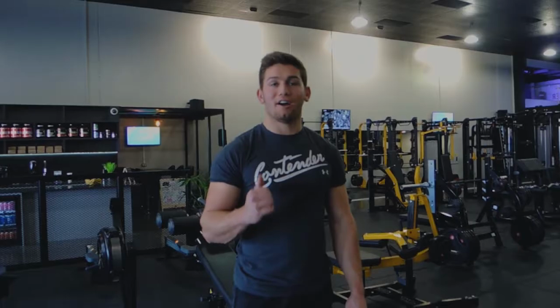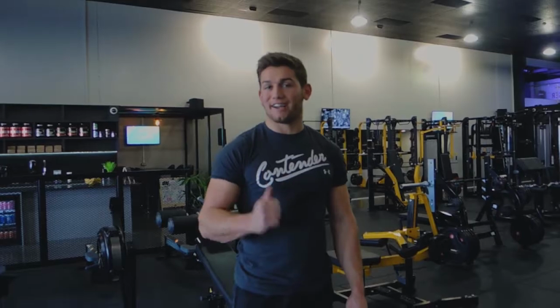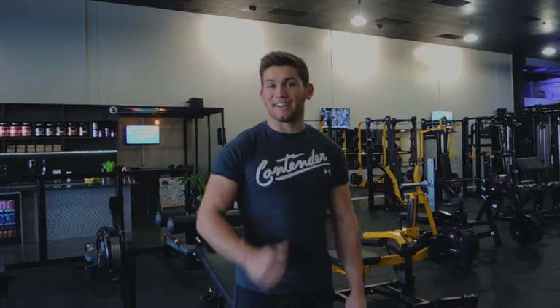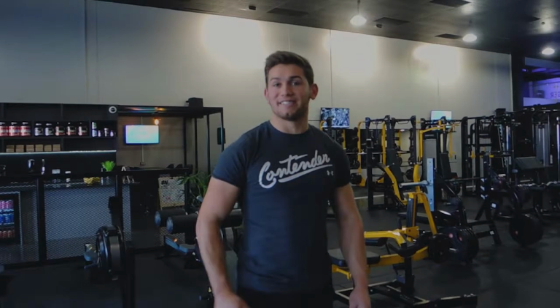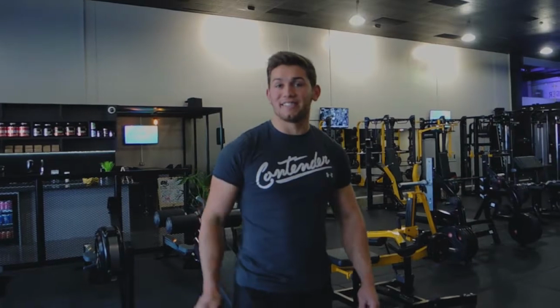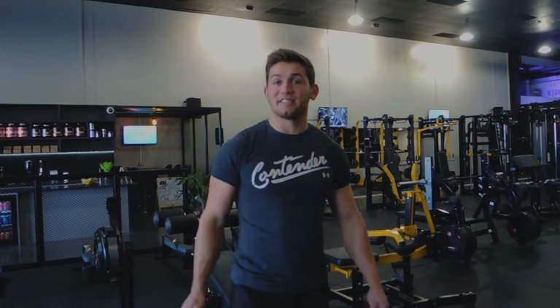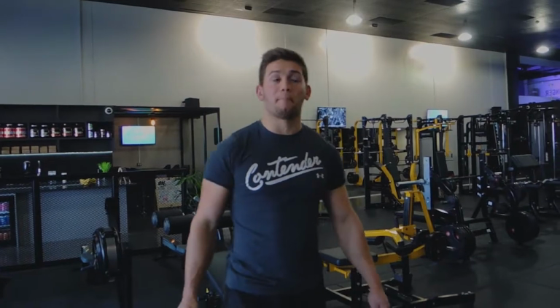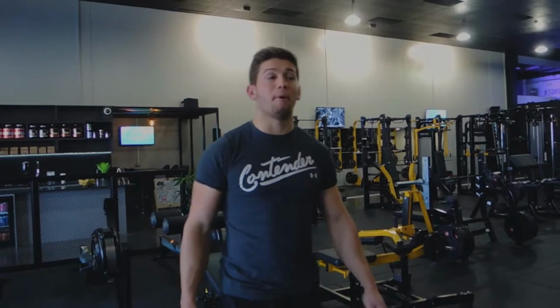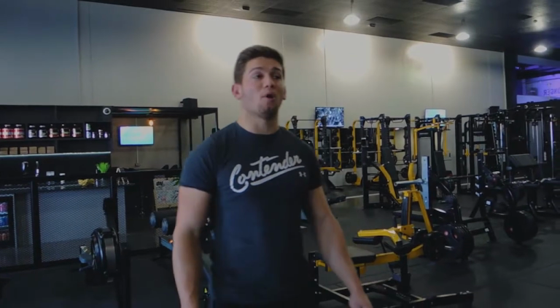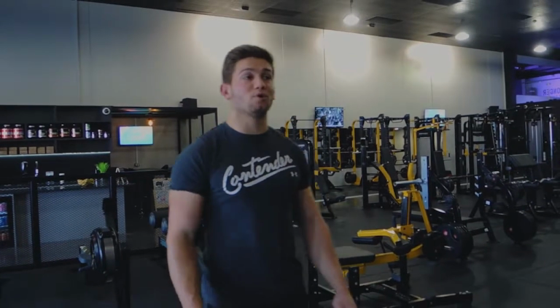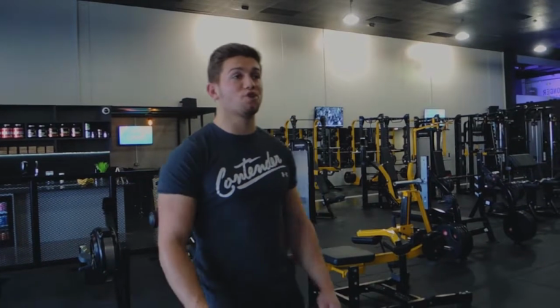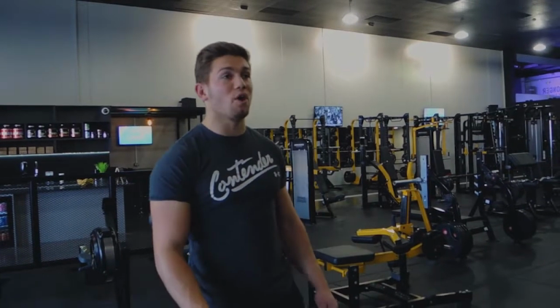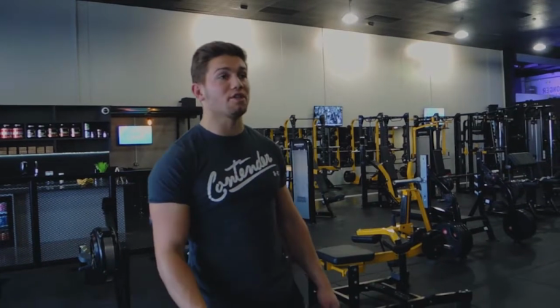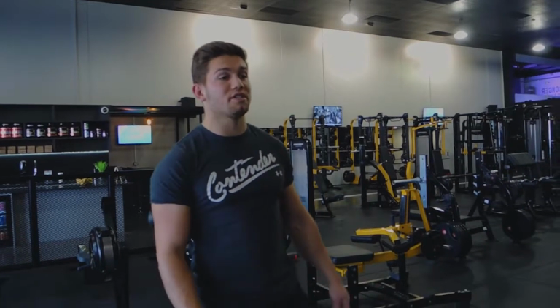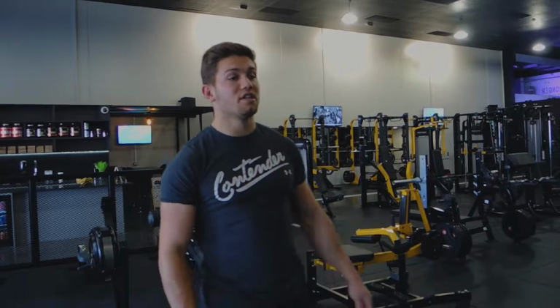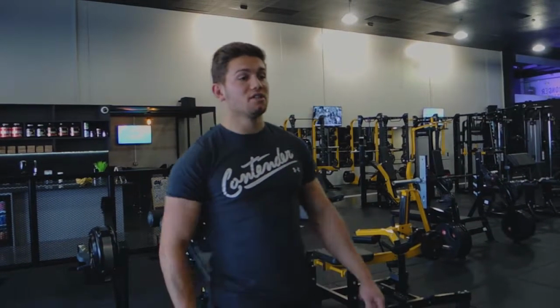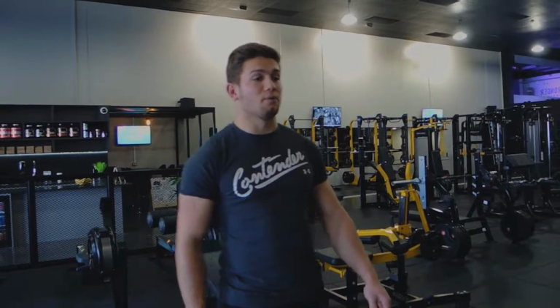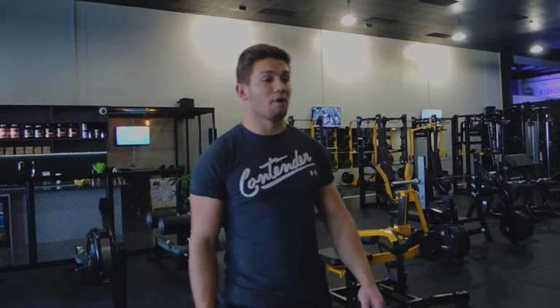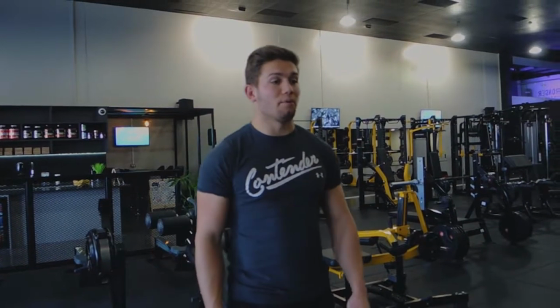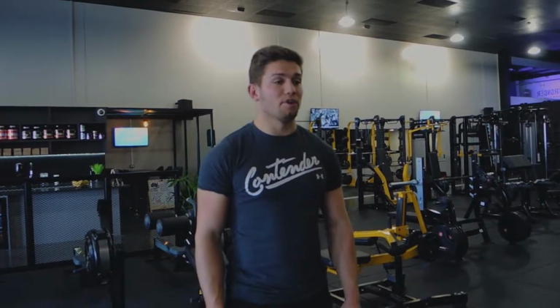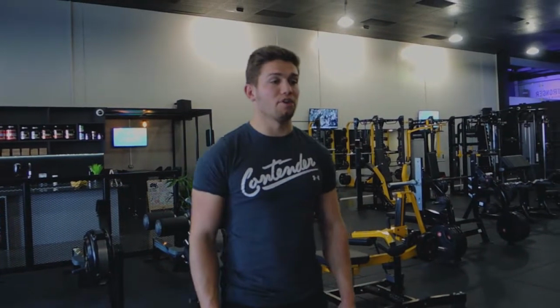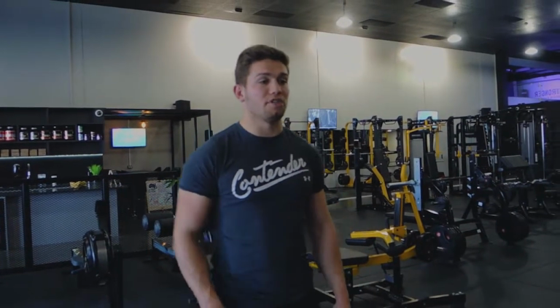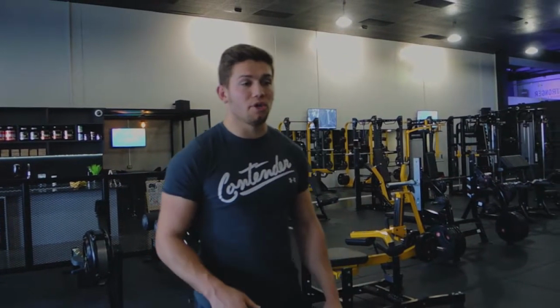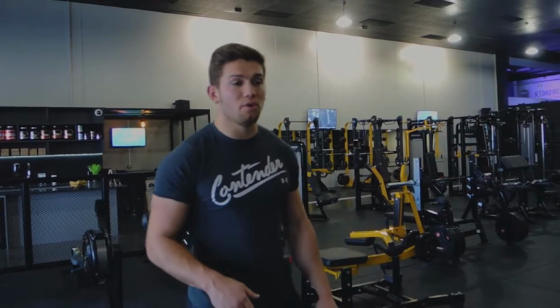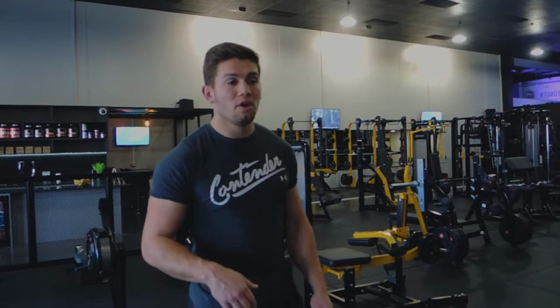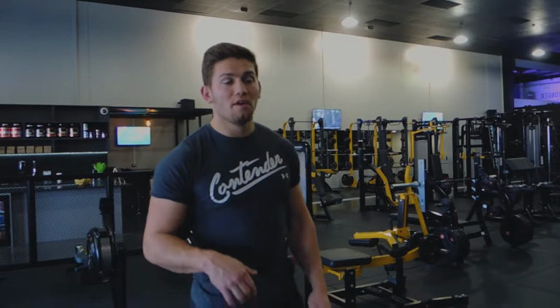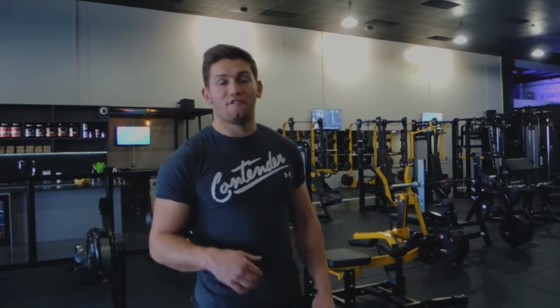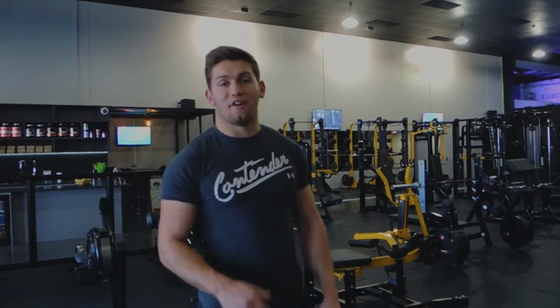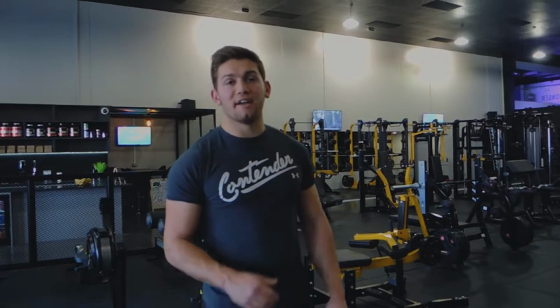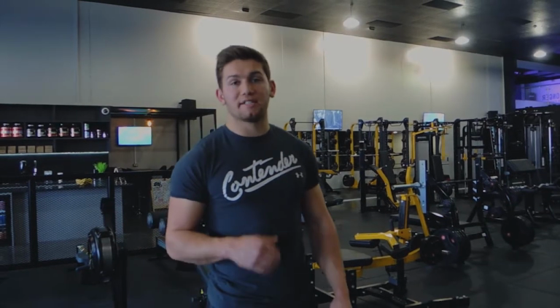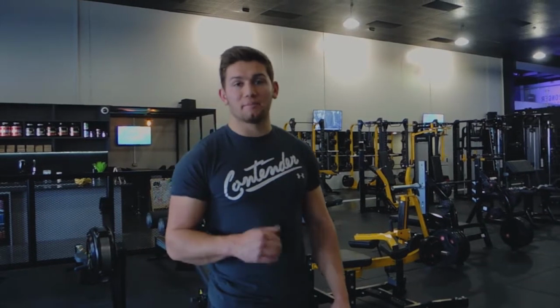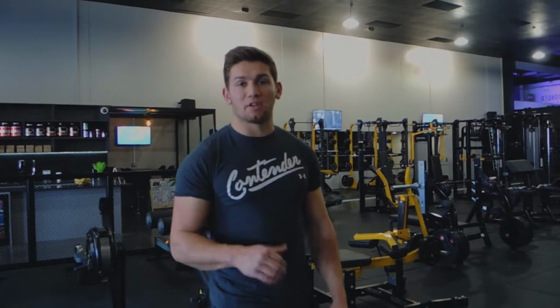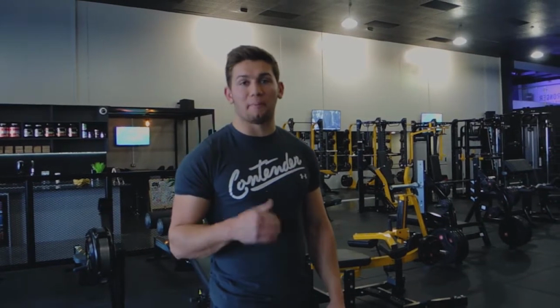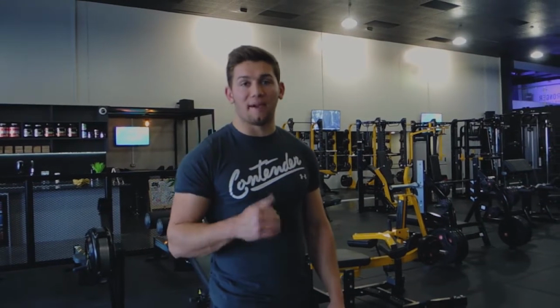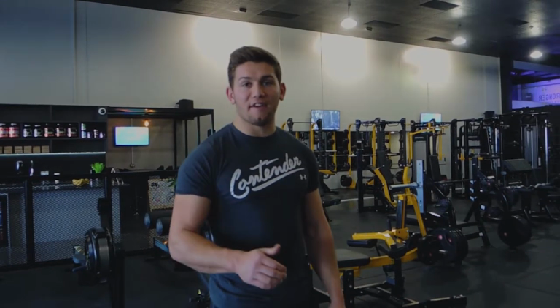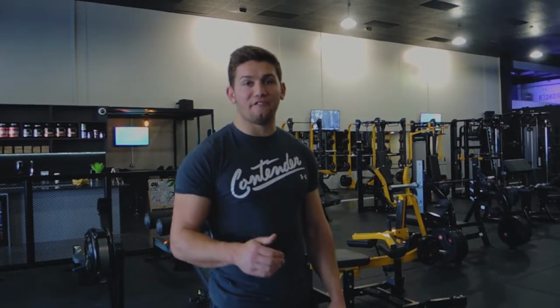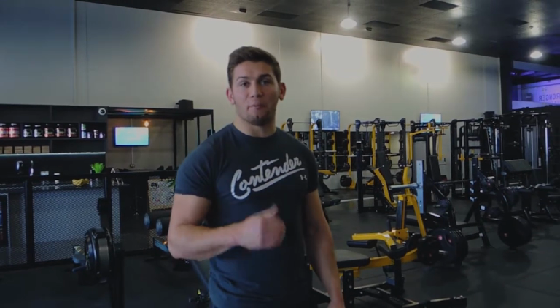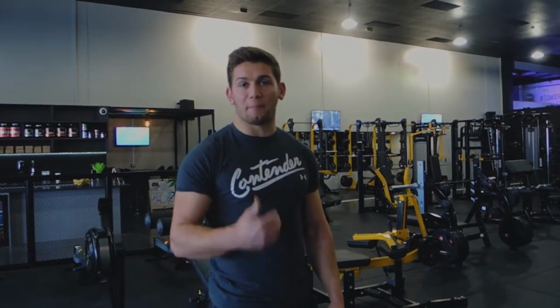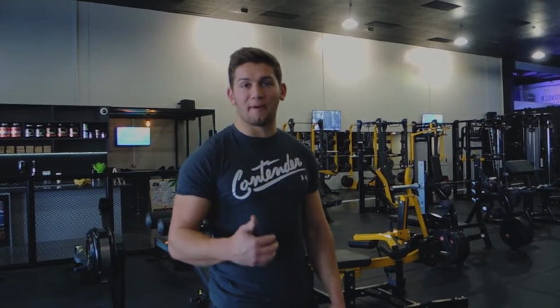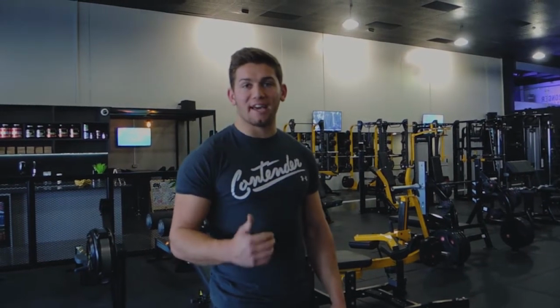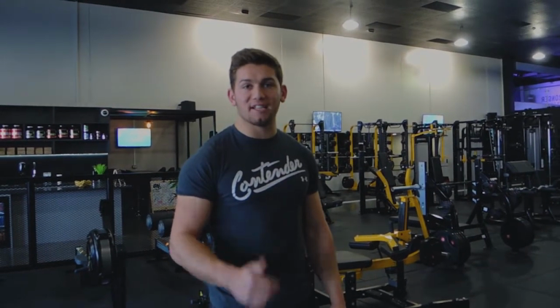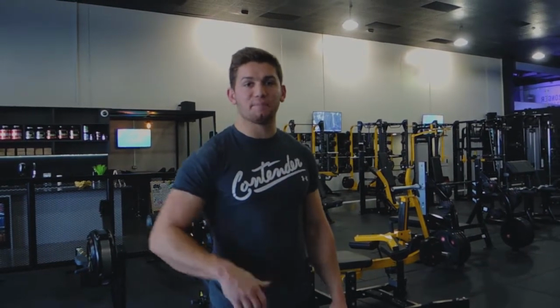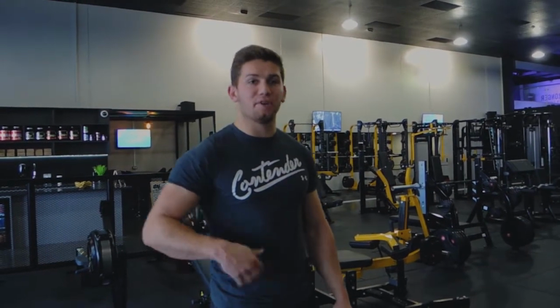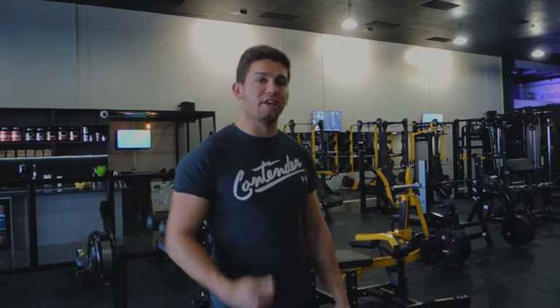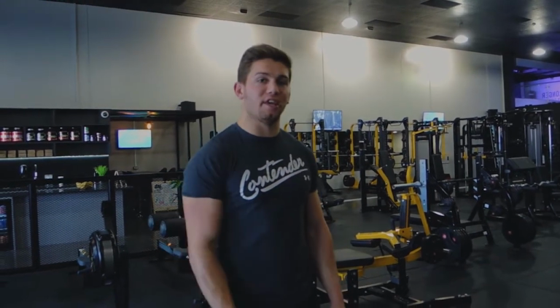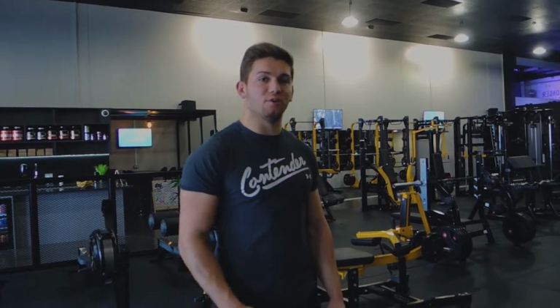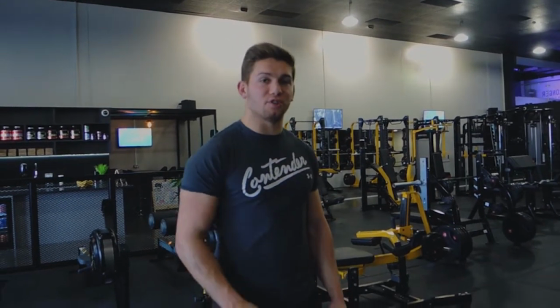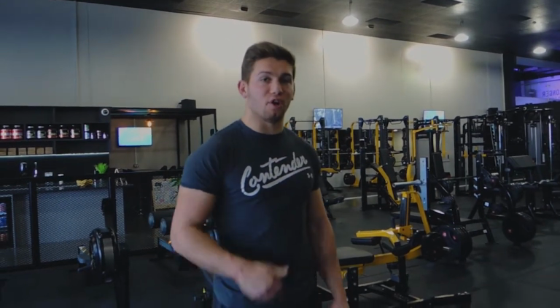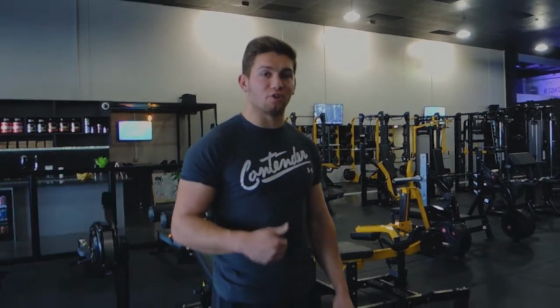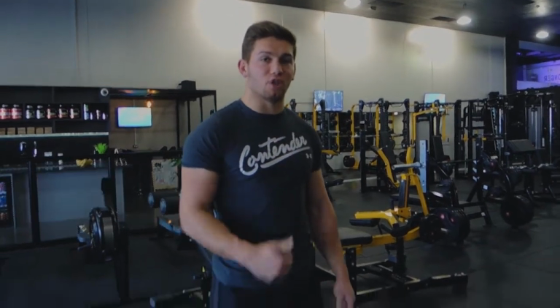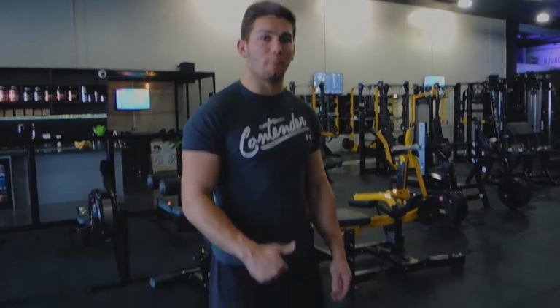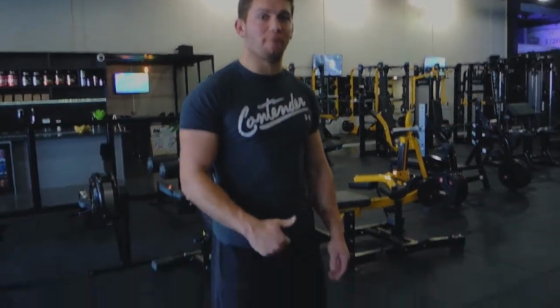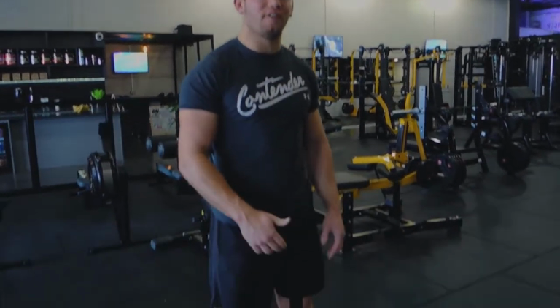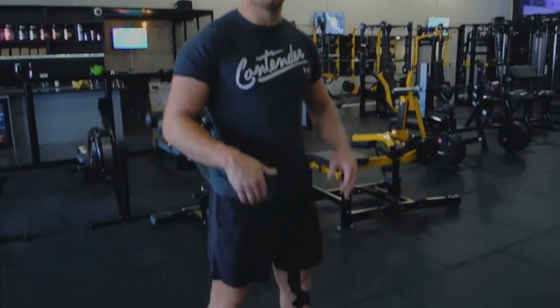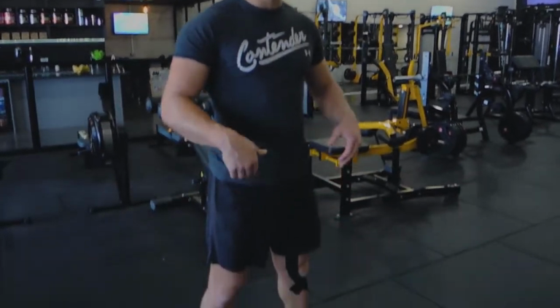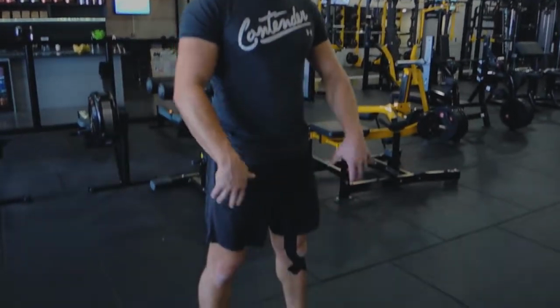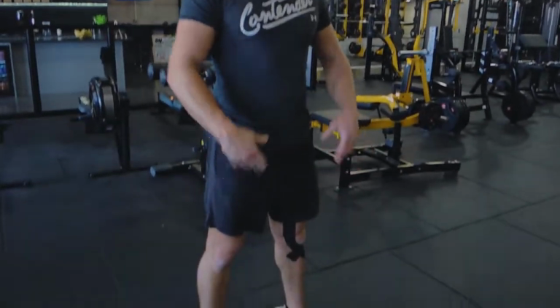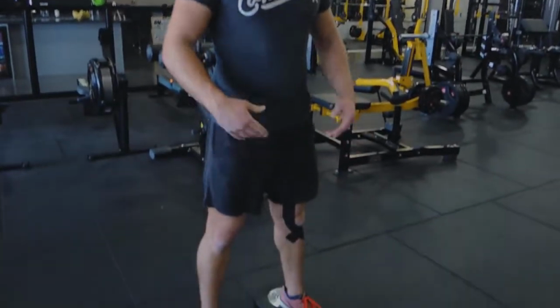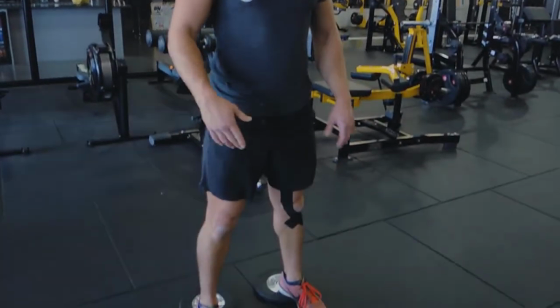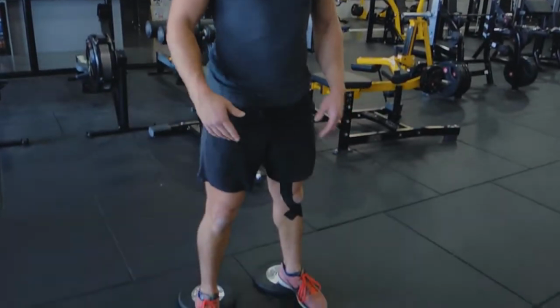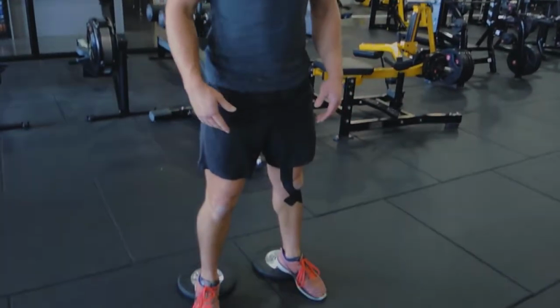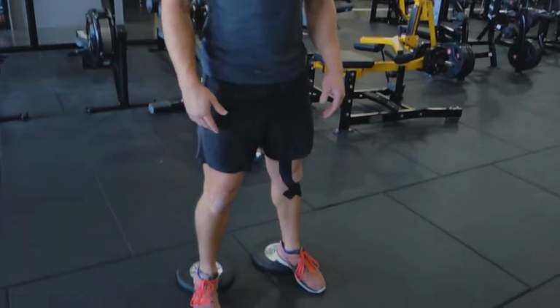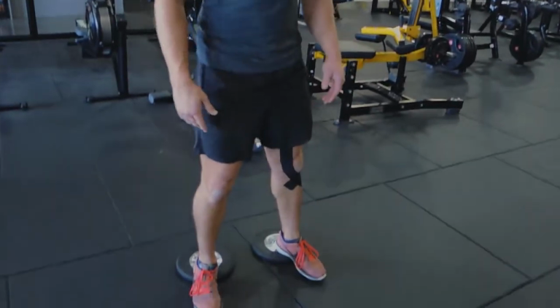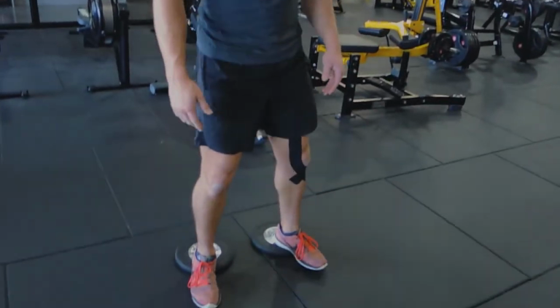Okay guys, these are pulse squats. What I want you to do: find some sort of platform or plates, put your heels on top of it, your toes on the ground.